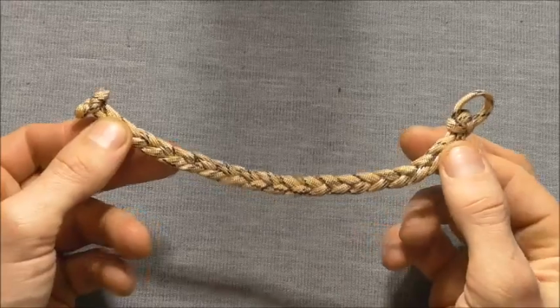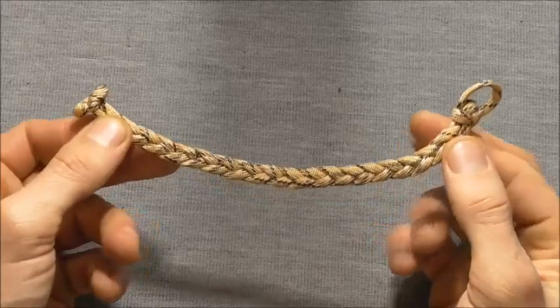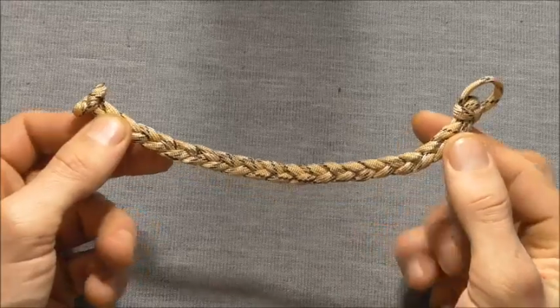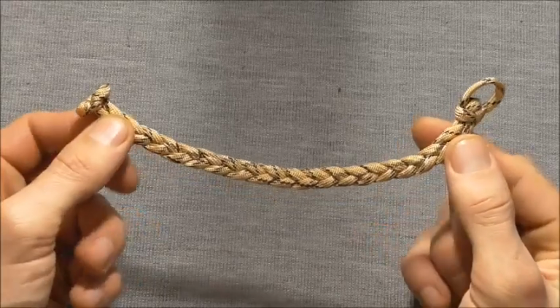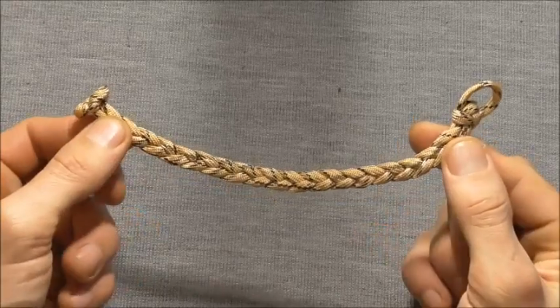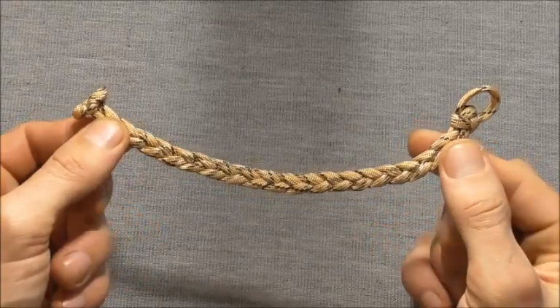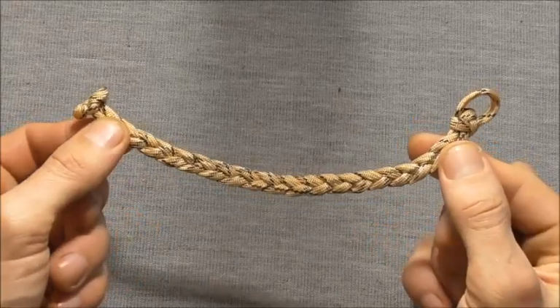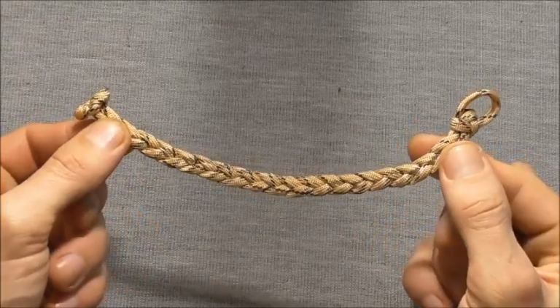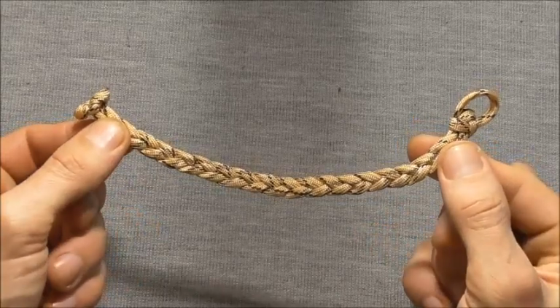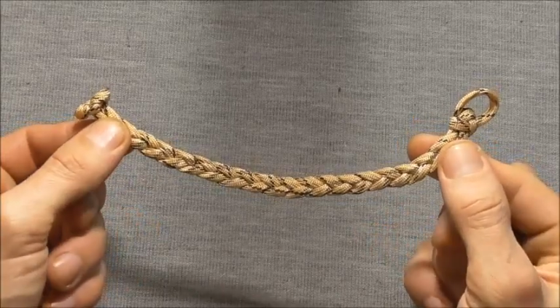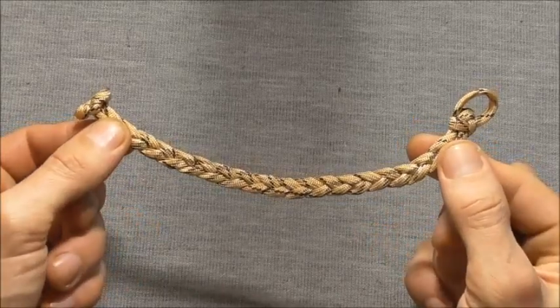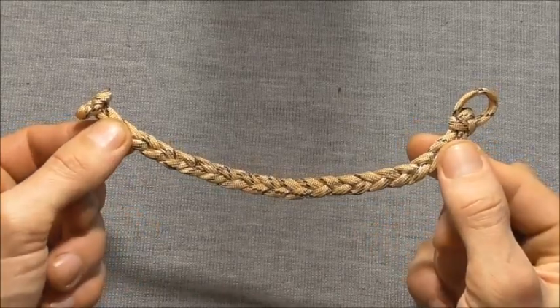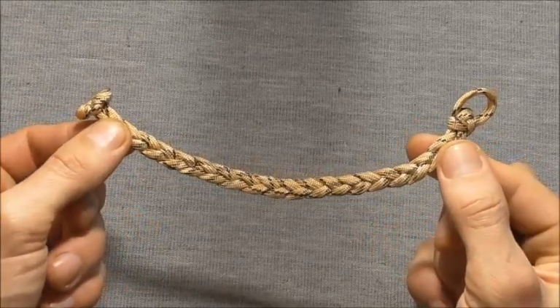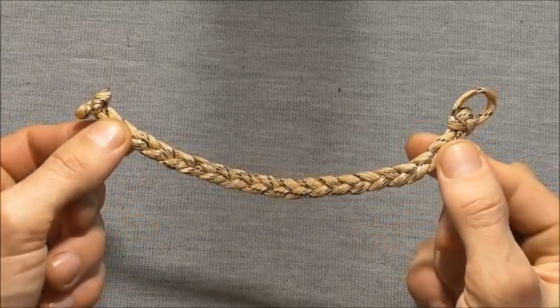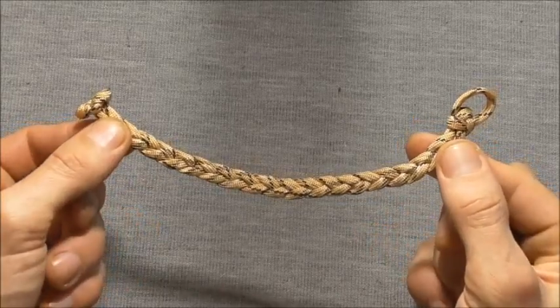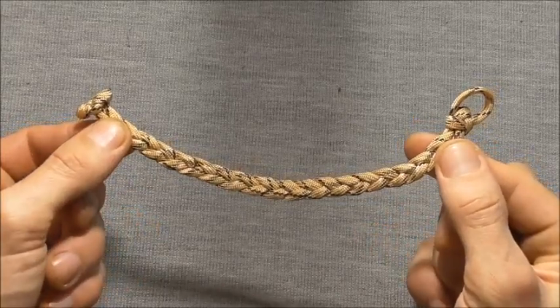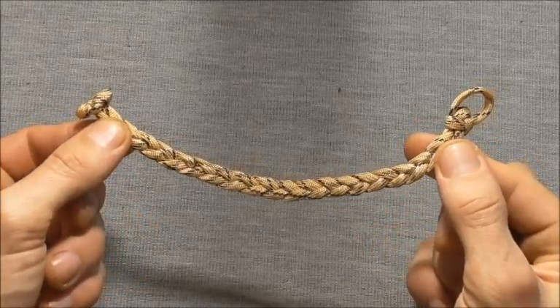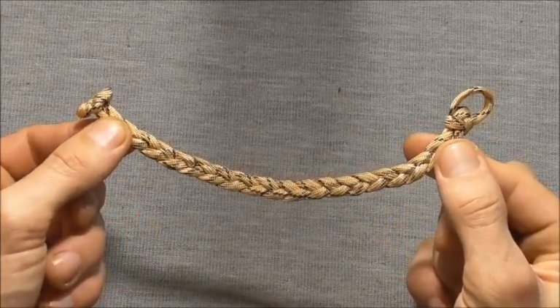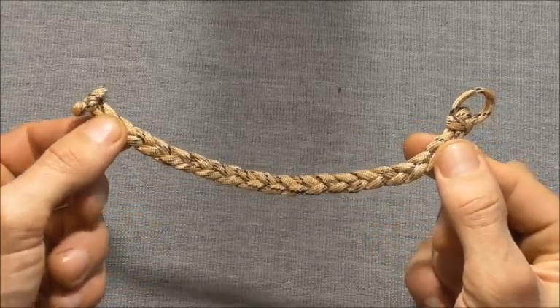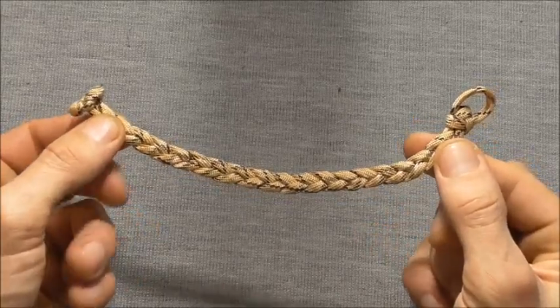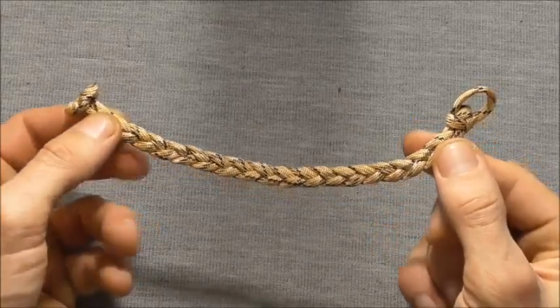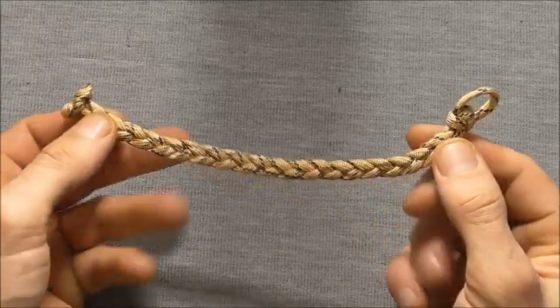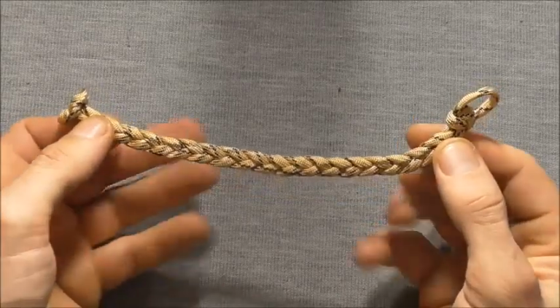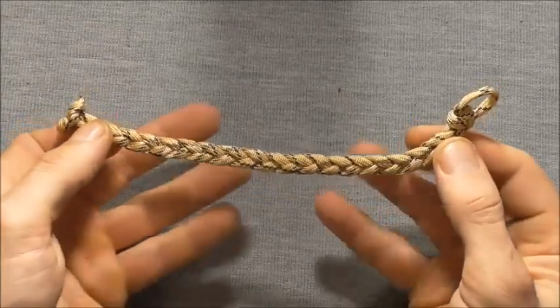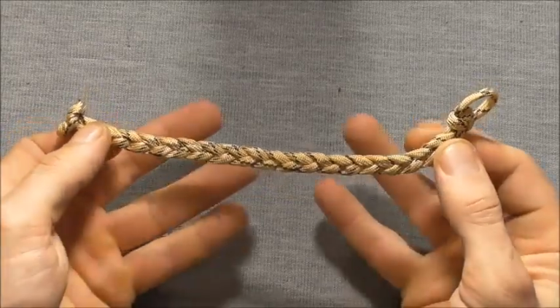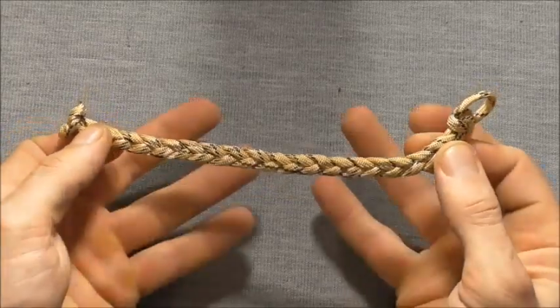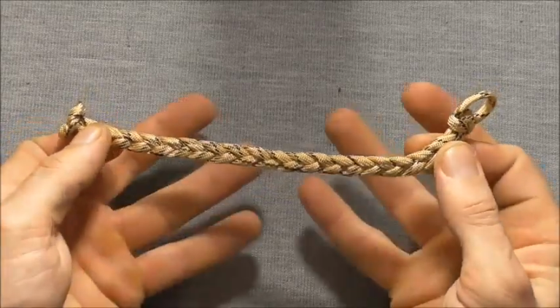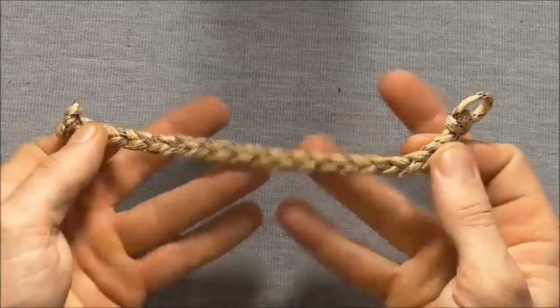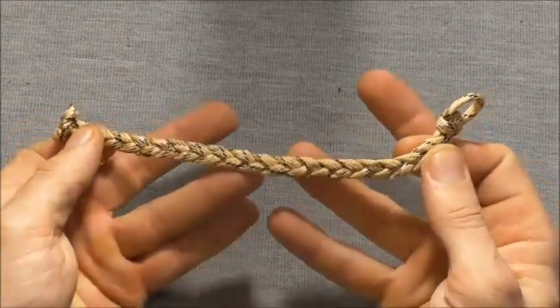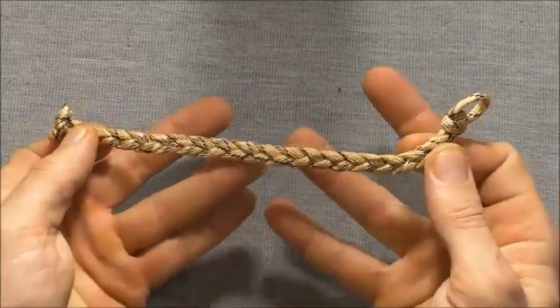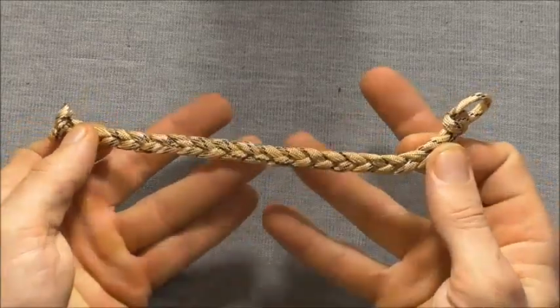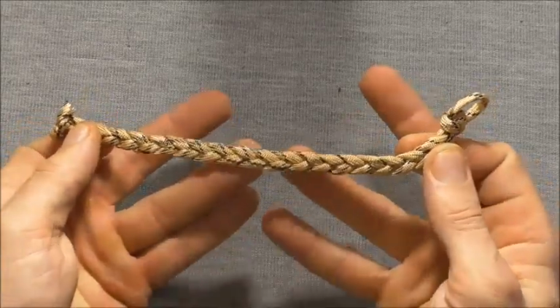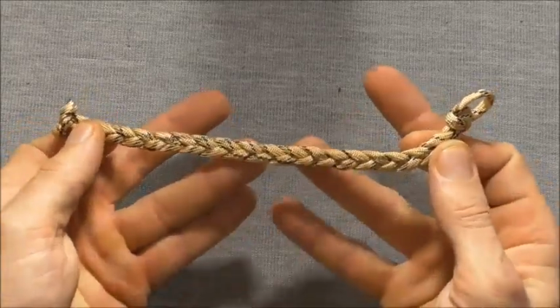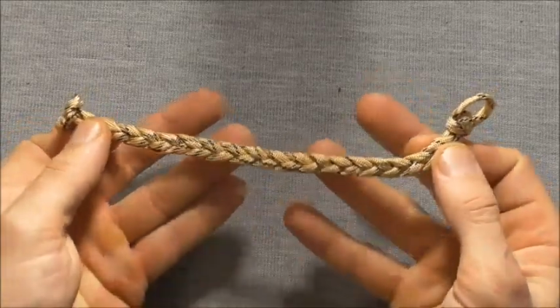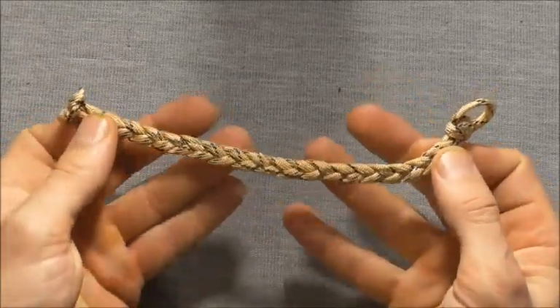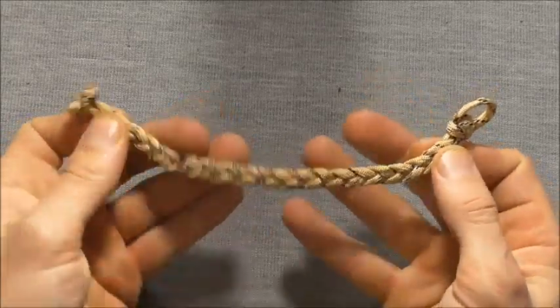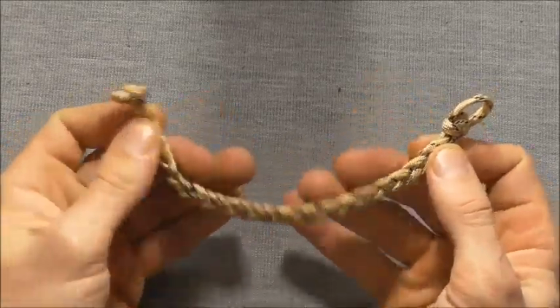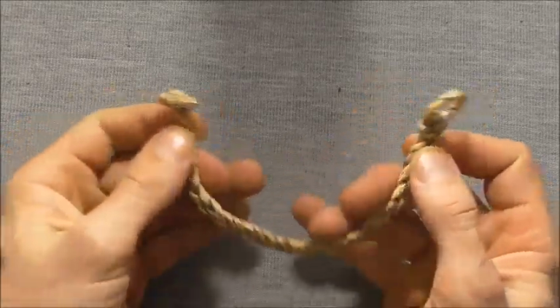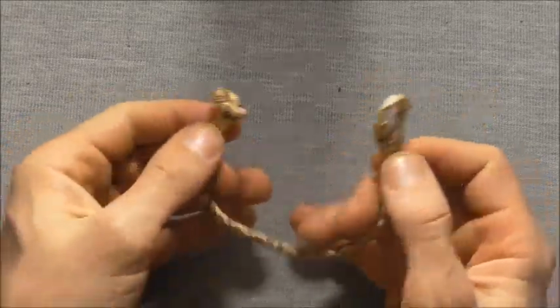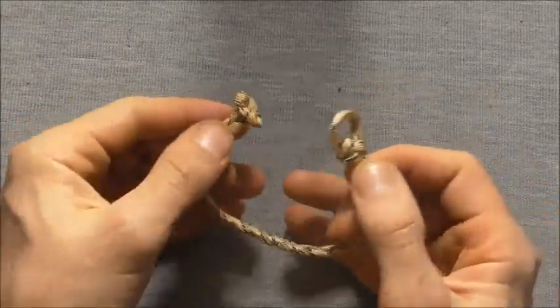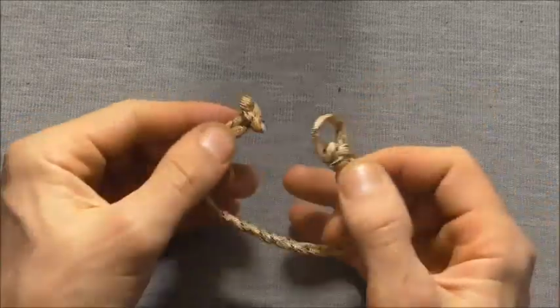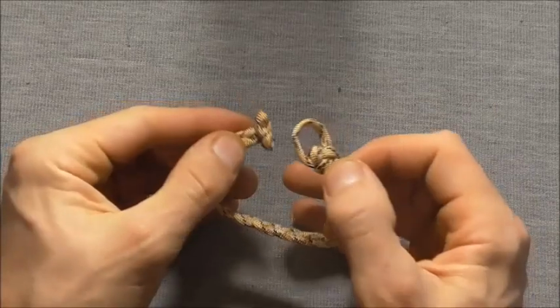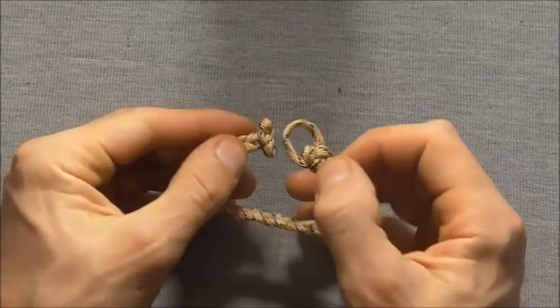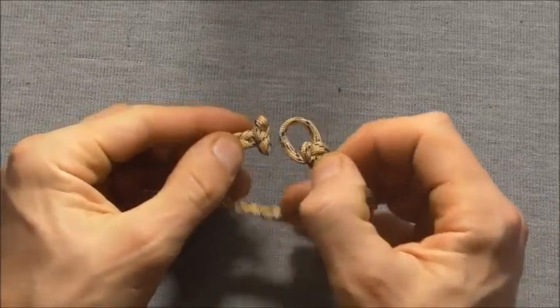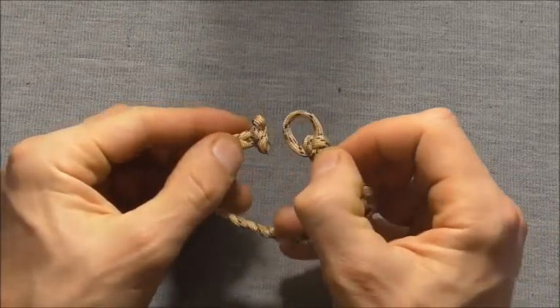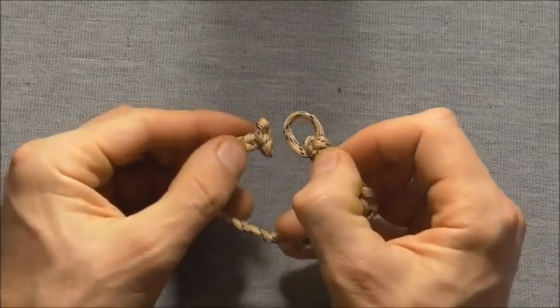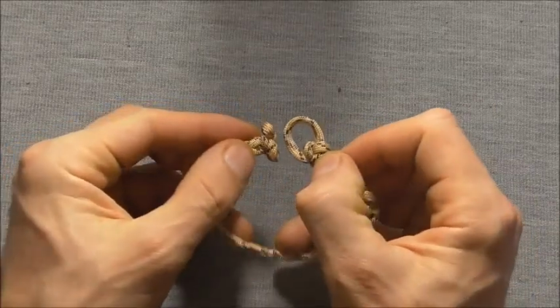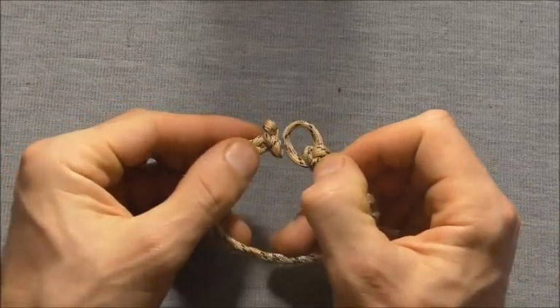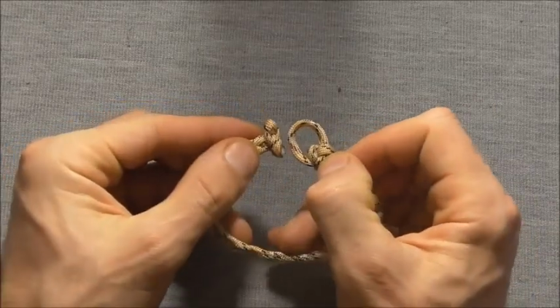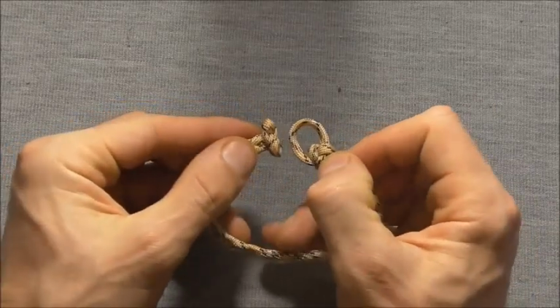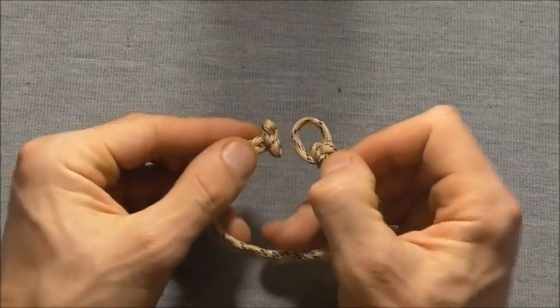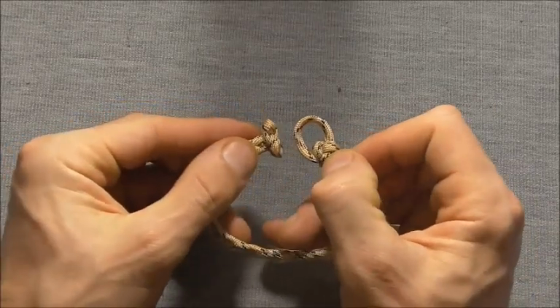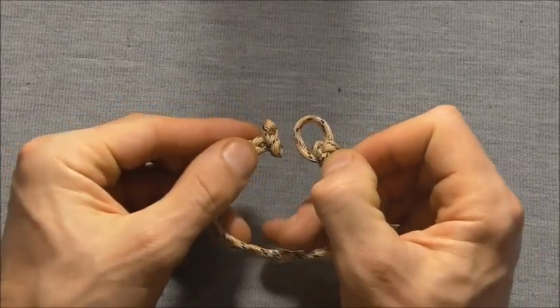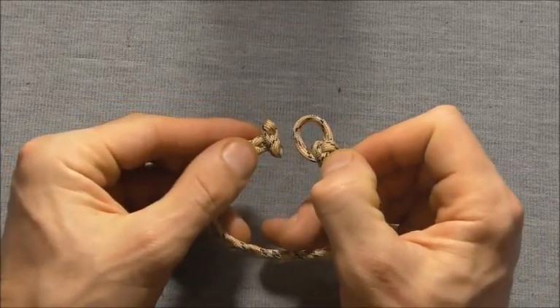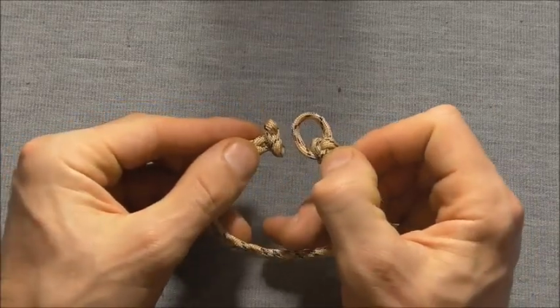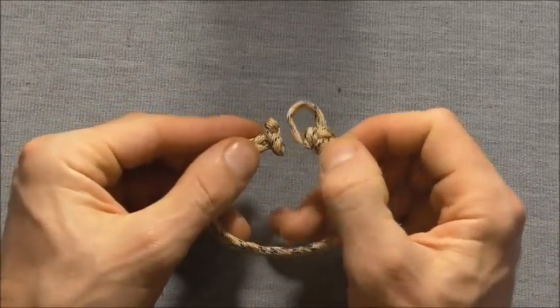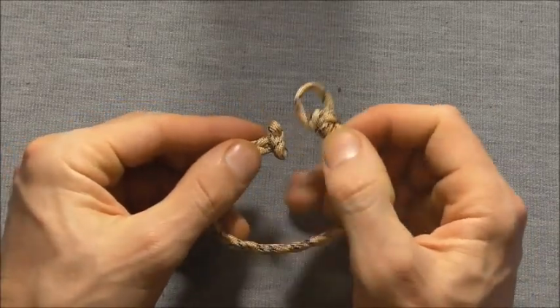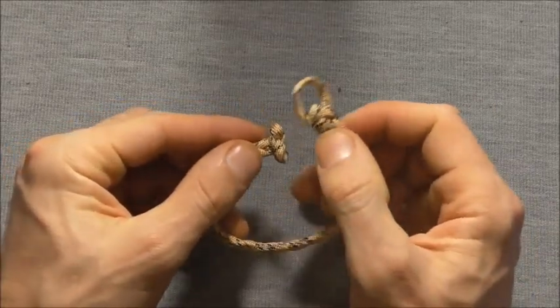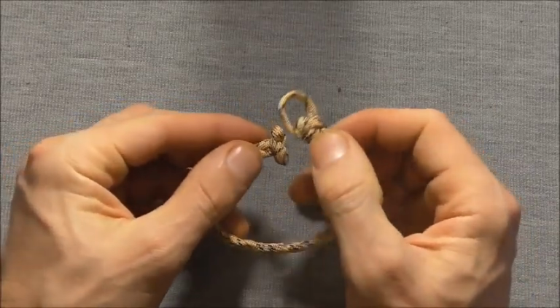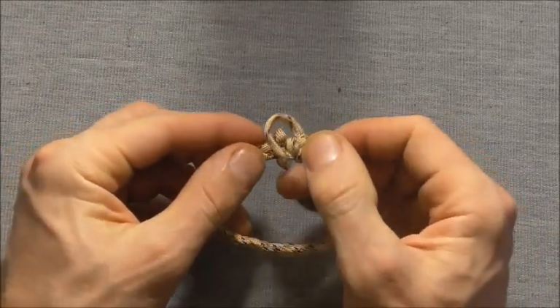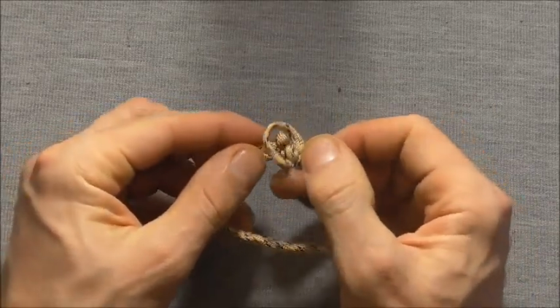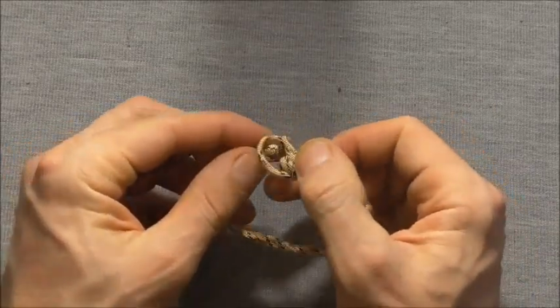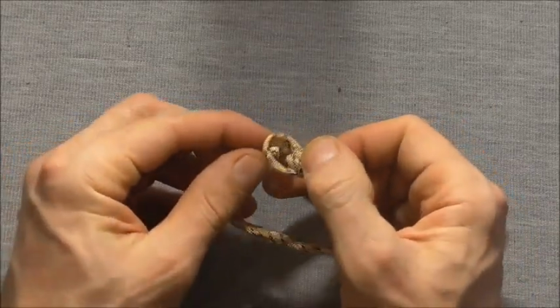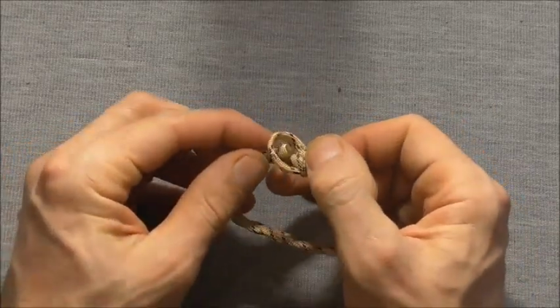Hi guys, today's bracelet is going to be a 3 strand flat braid bracelet and we are going to do it loop and knot style.